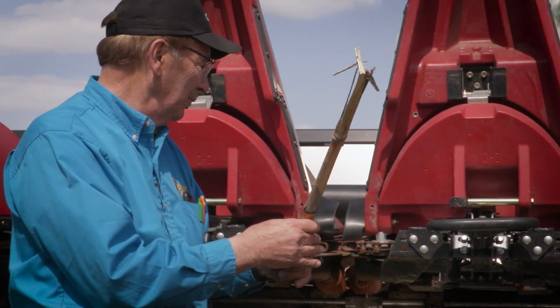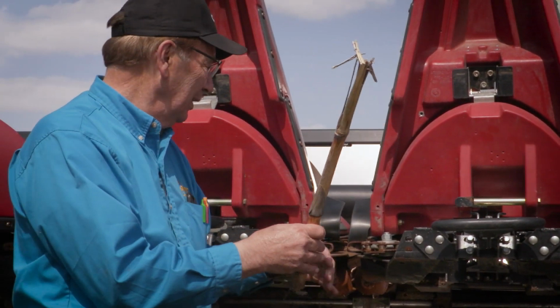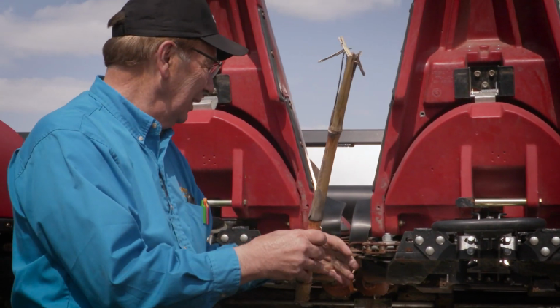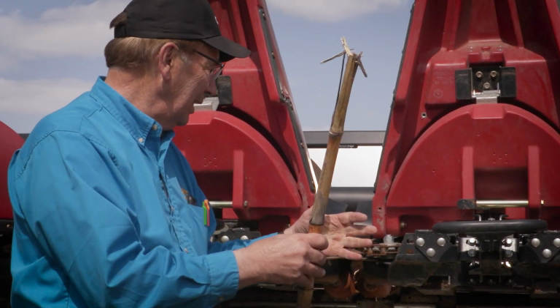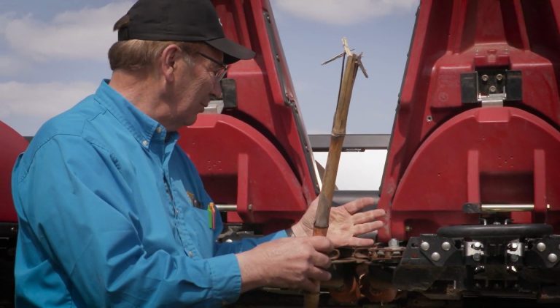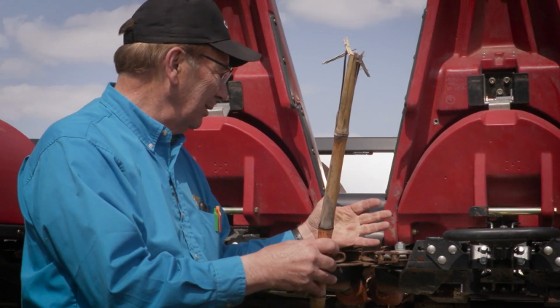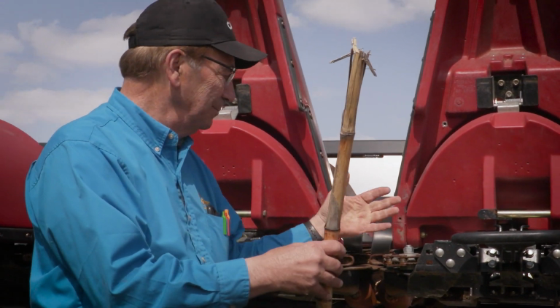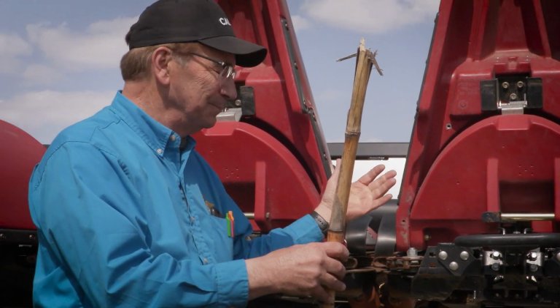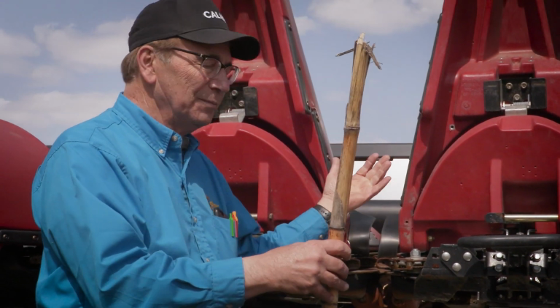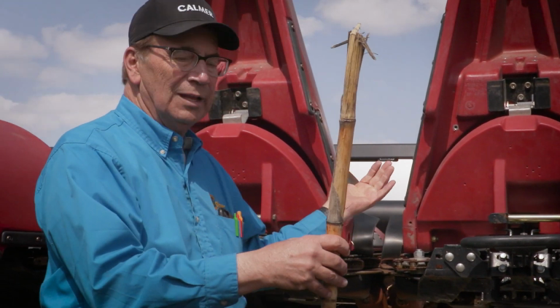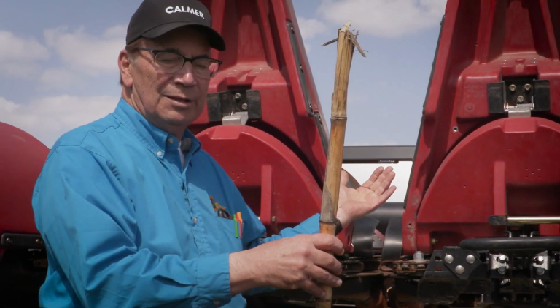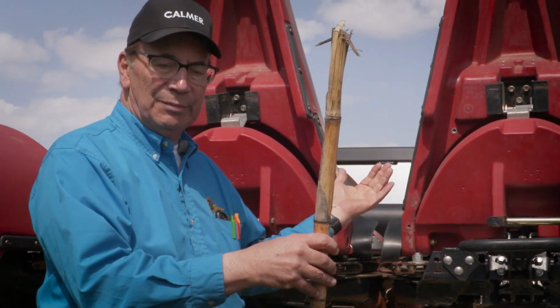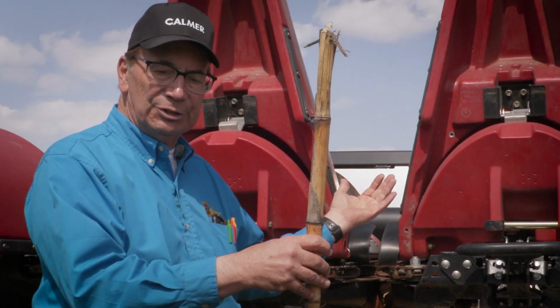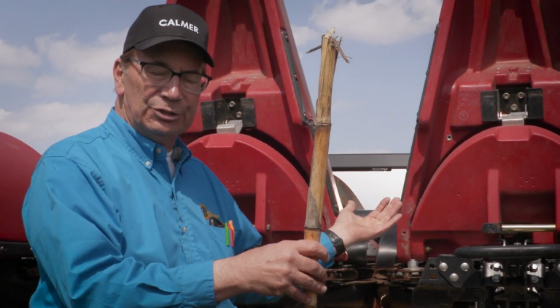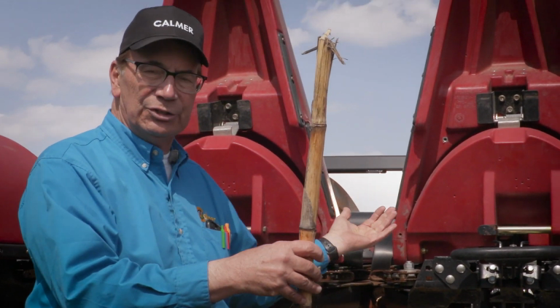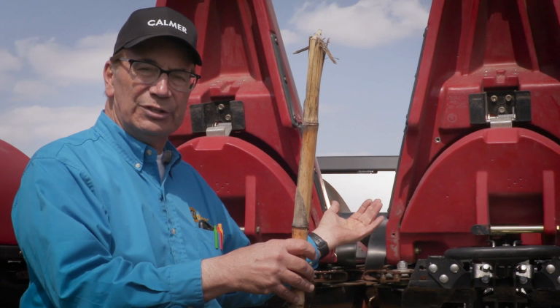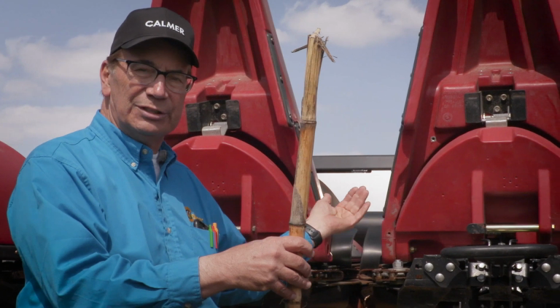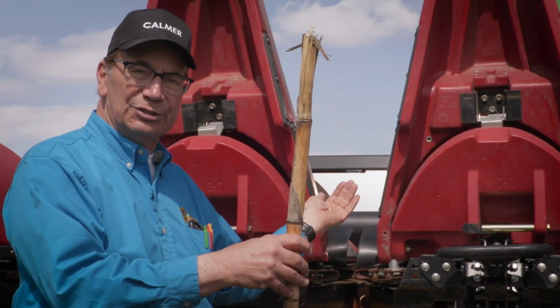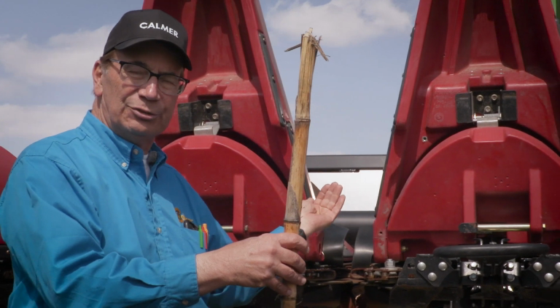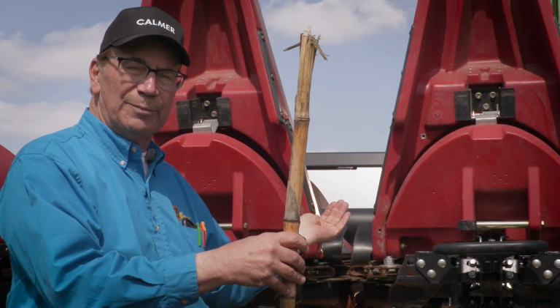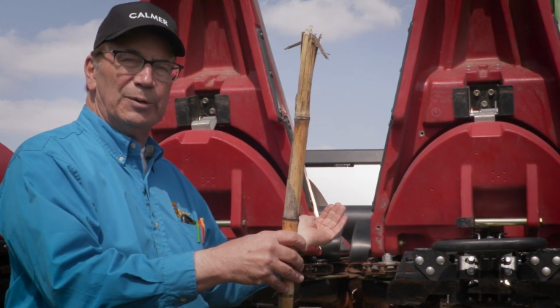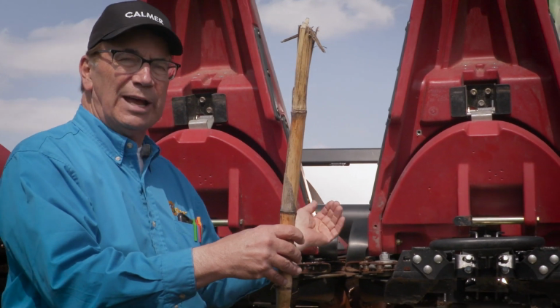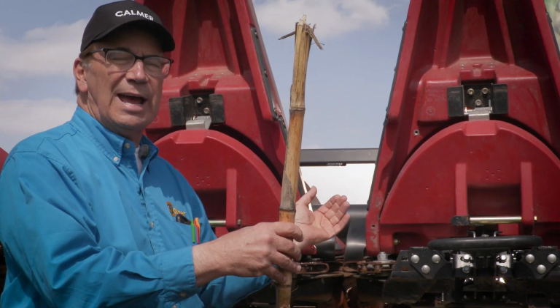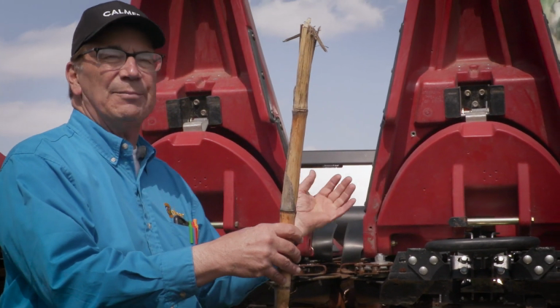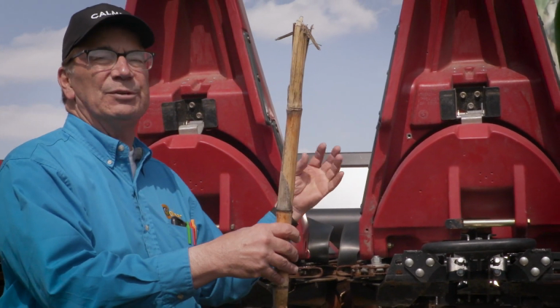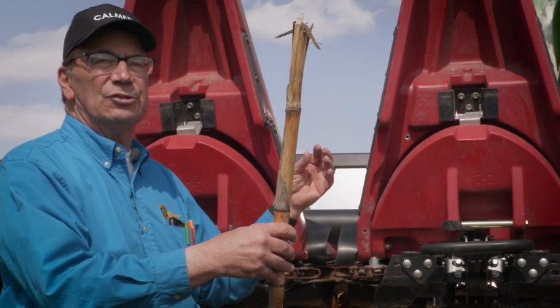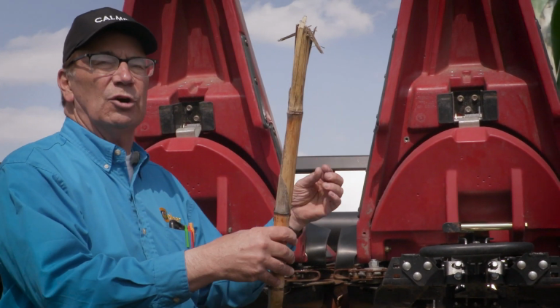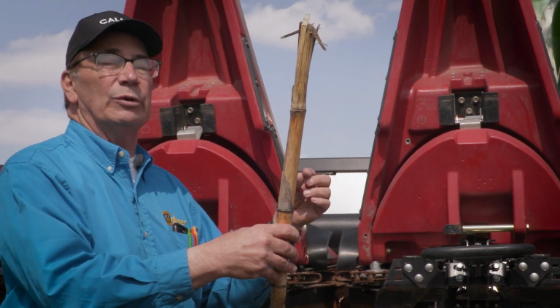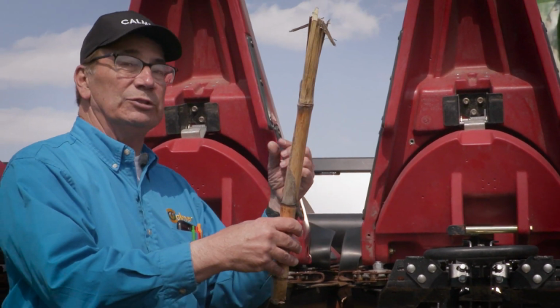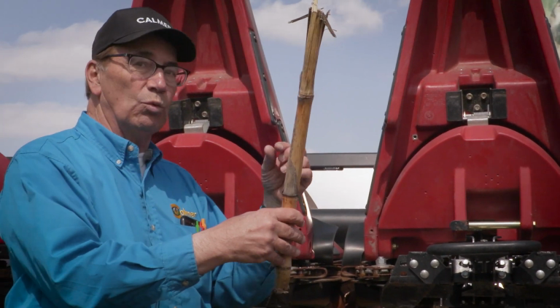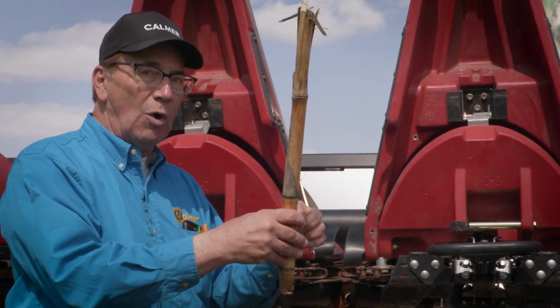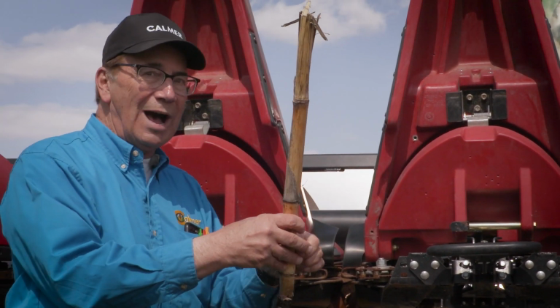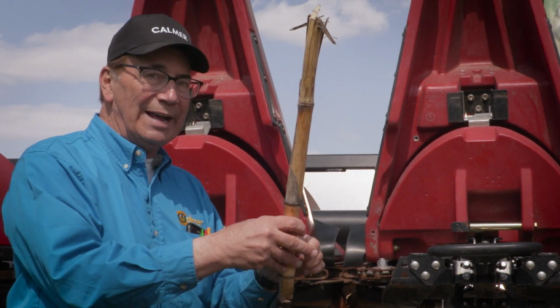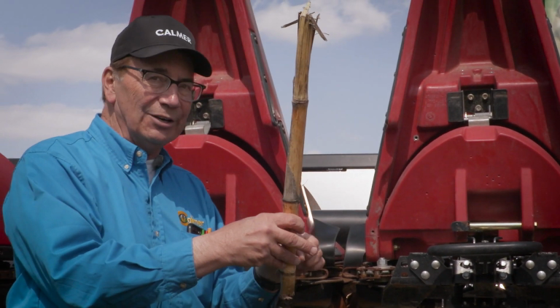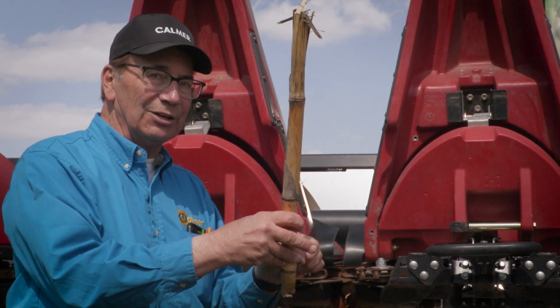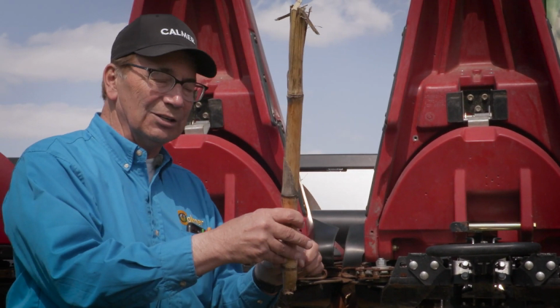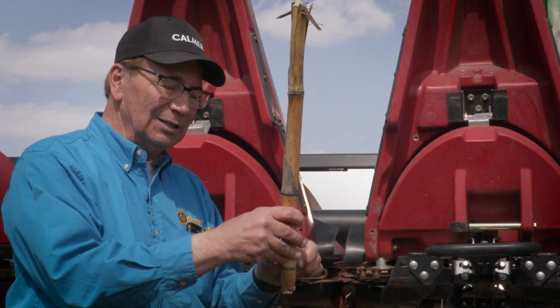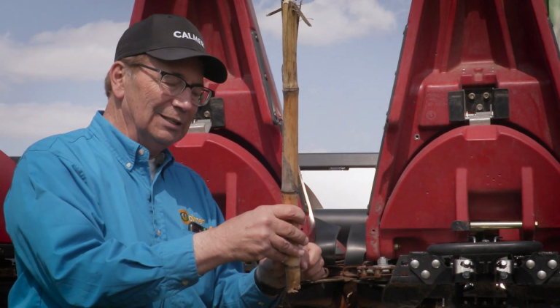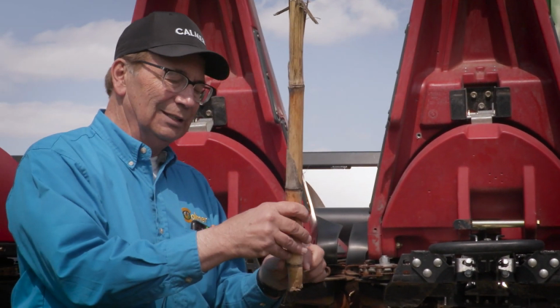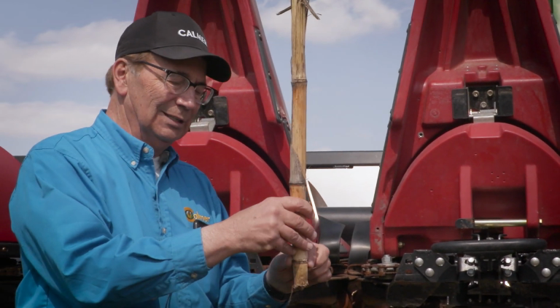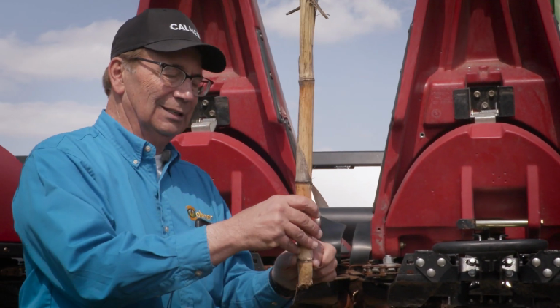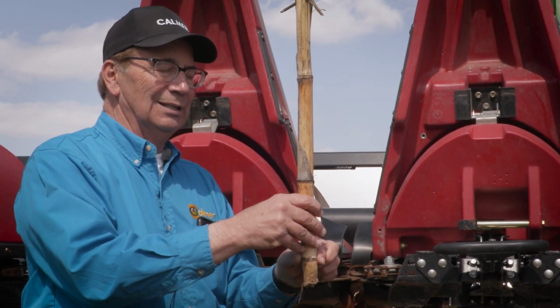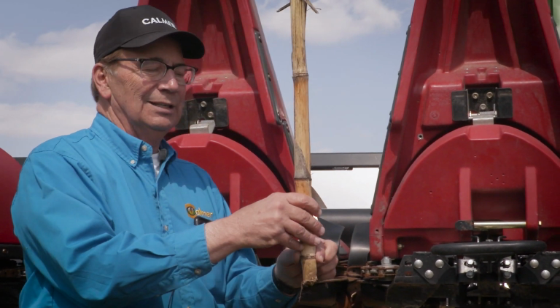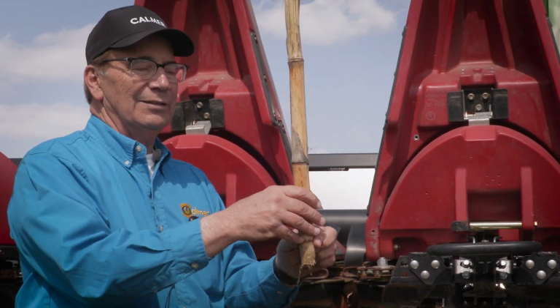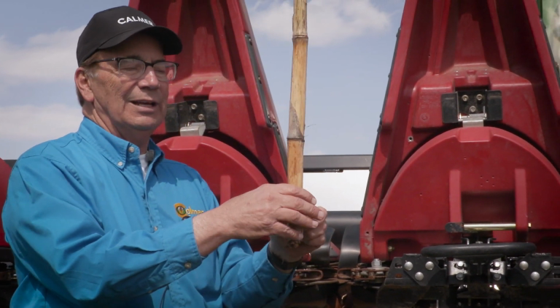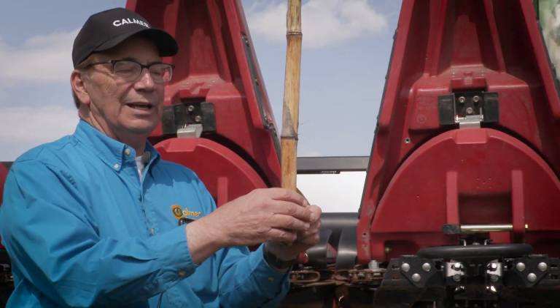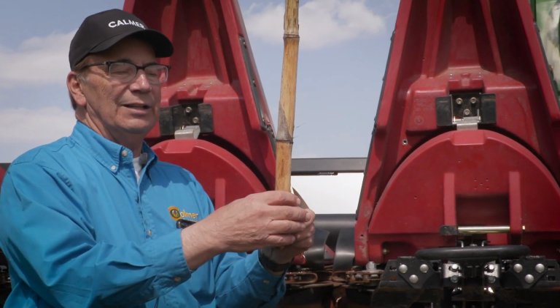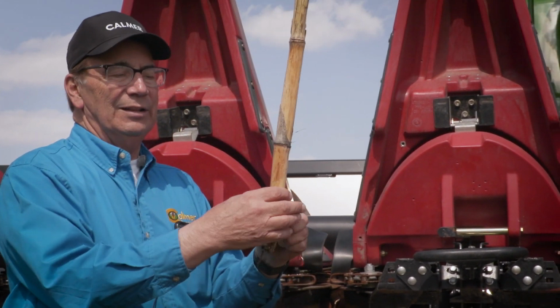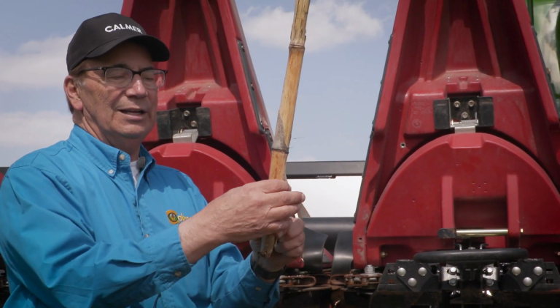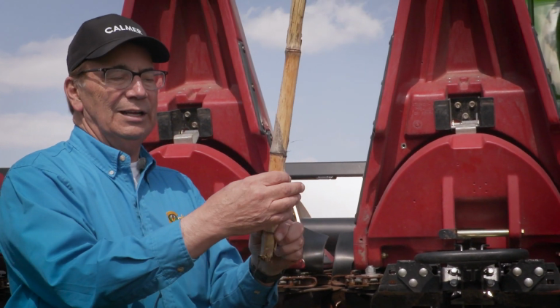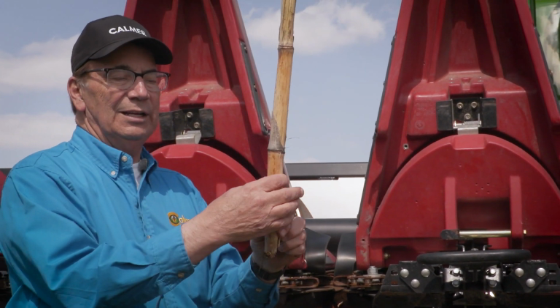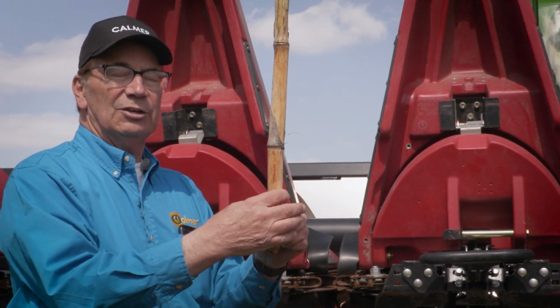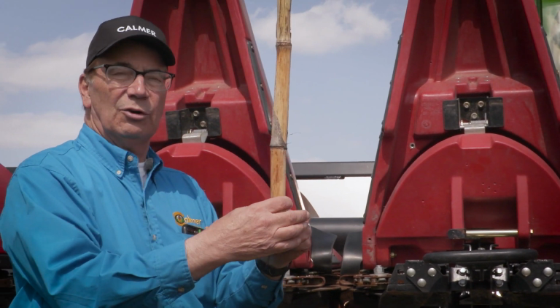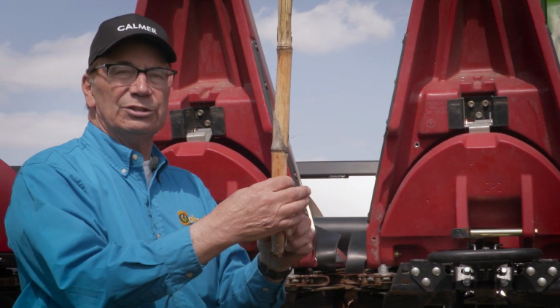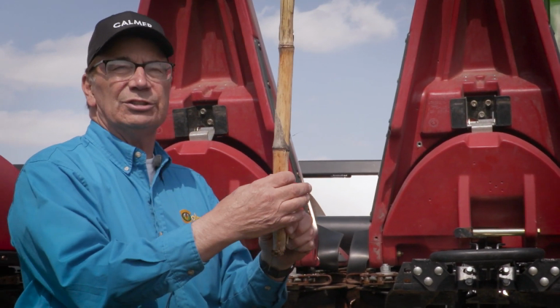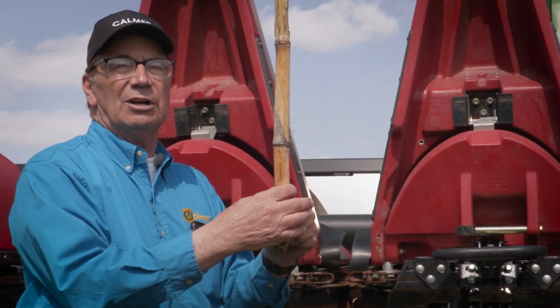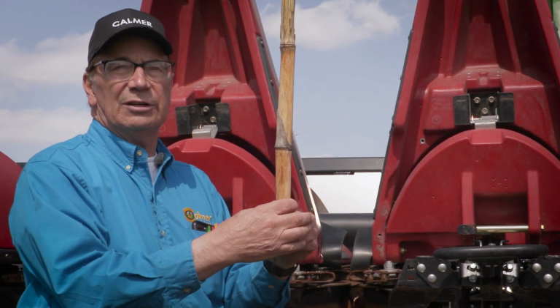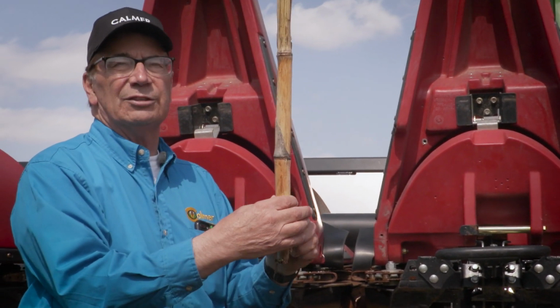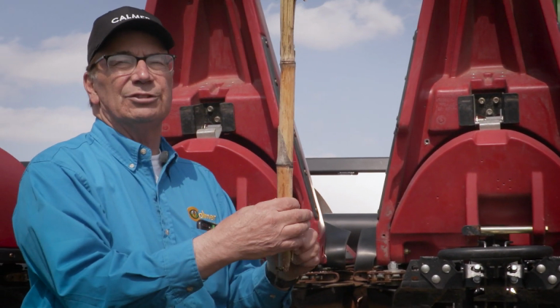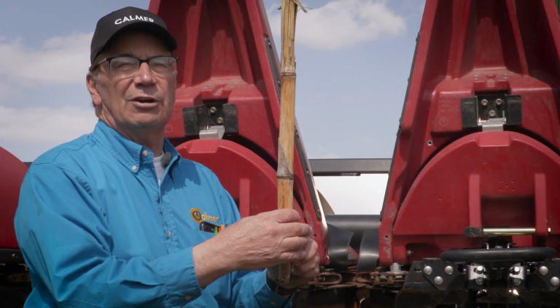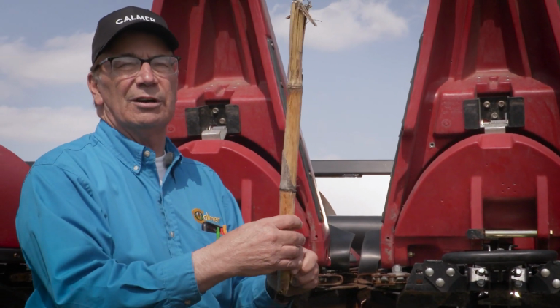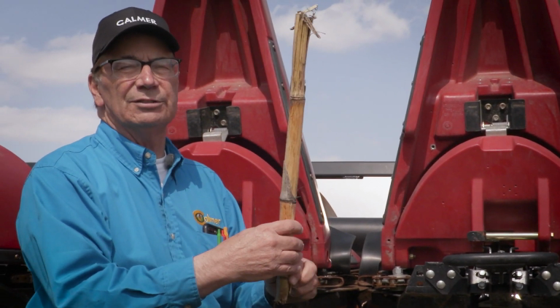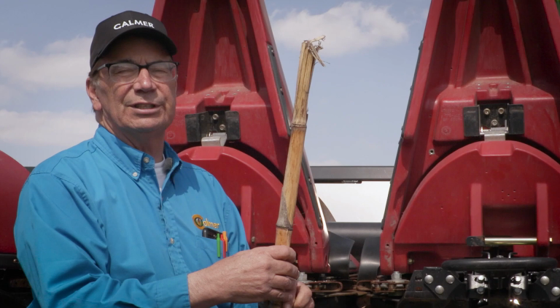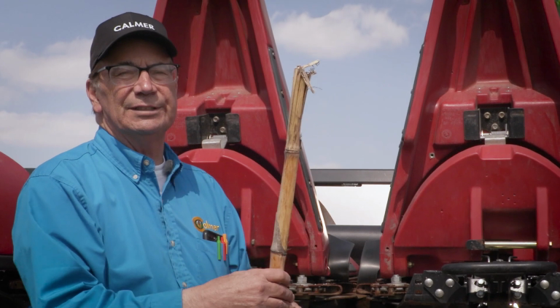Anyway, make sure that the stripper gap is always wider than the corn stalk that you're harvesting.